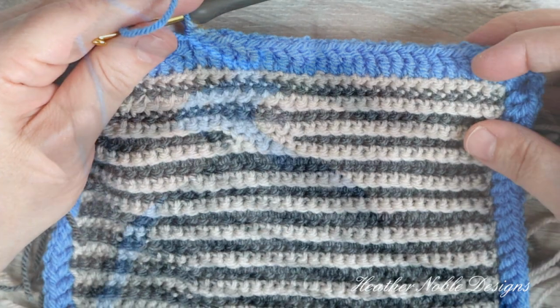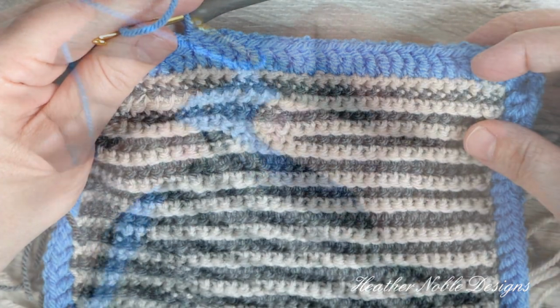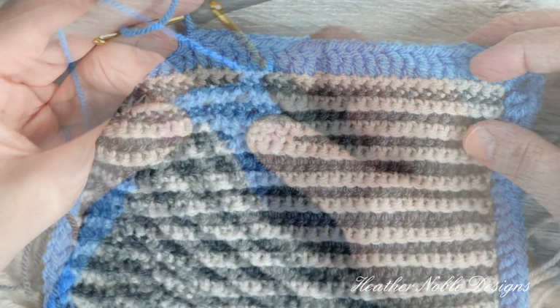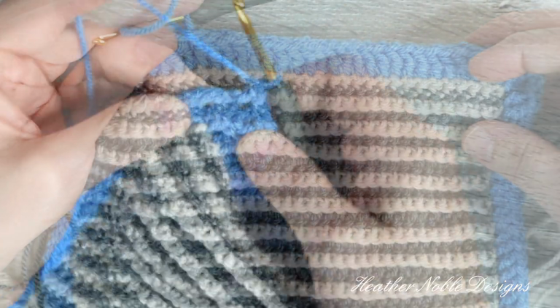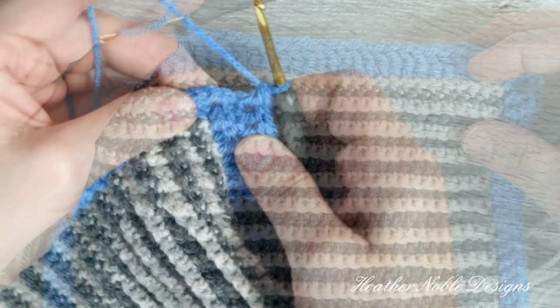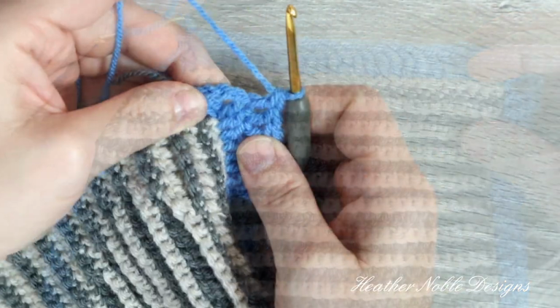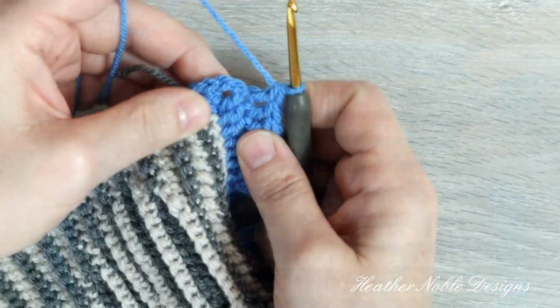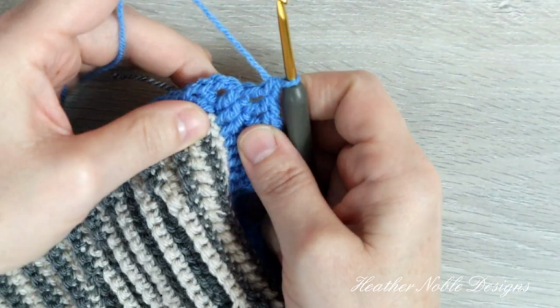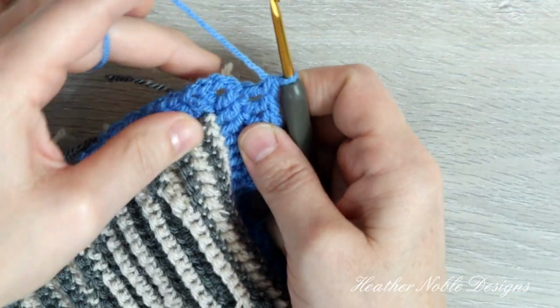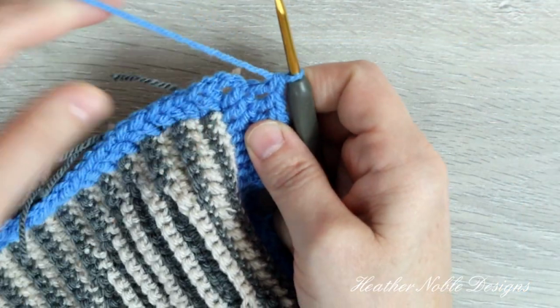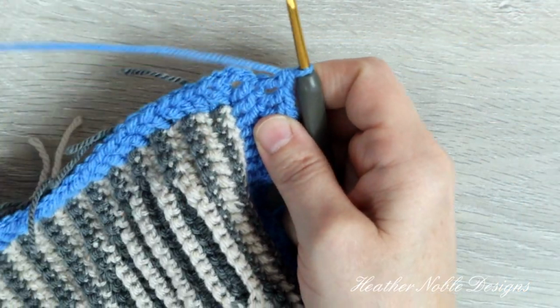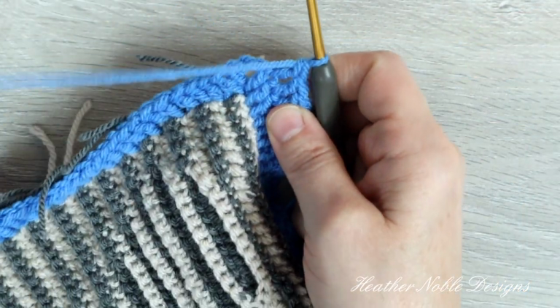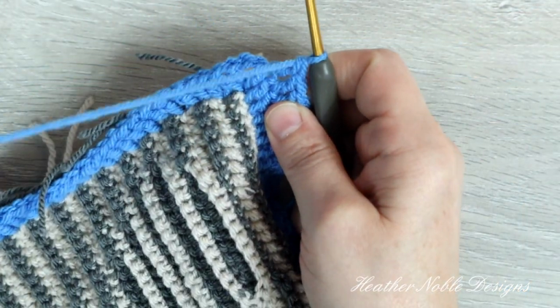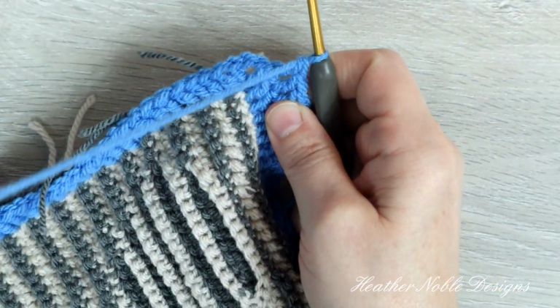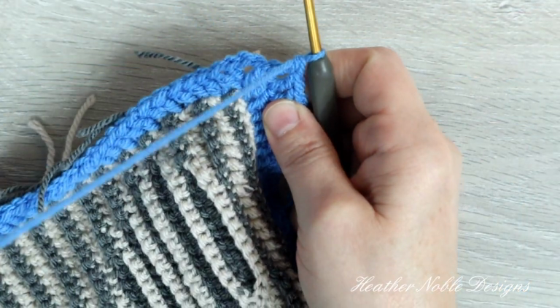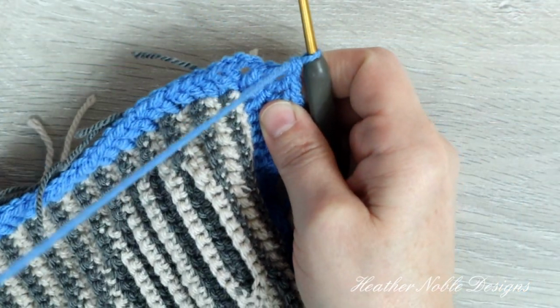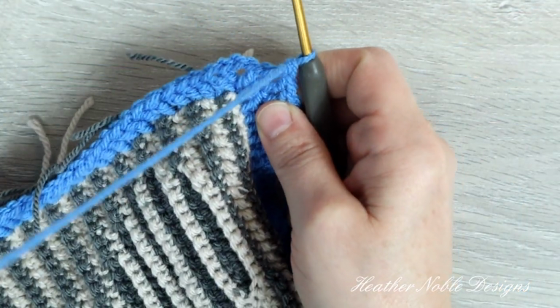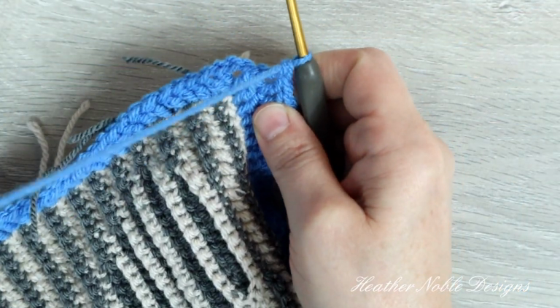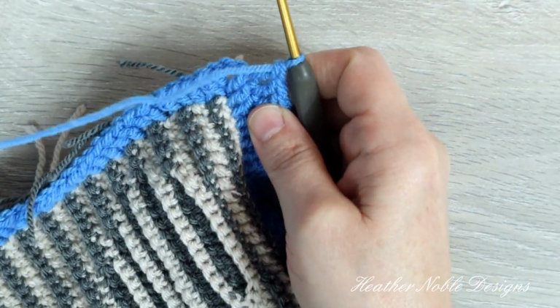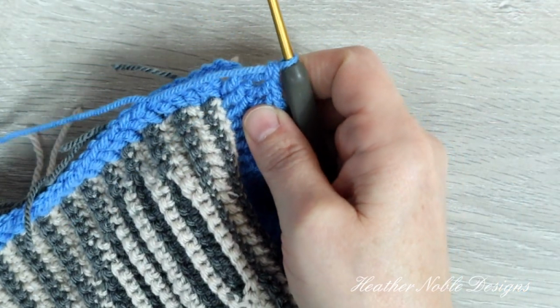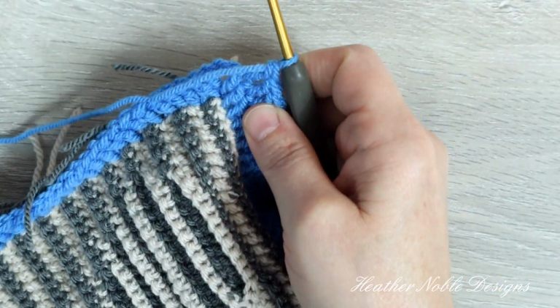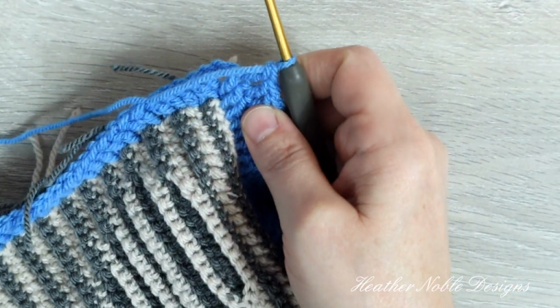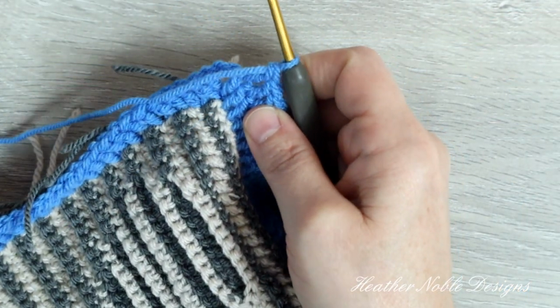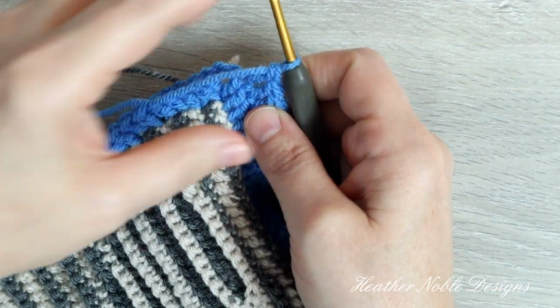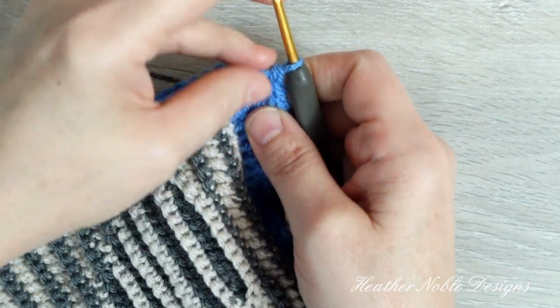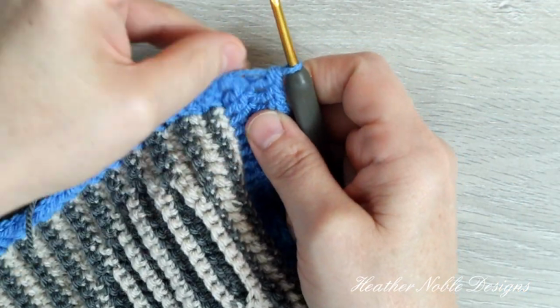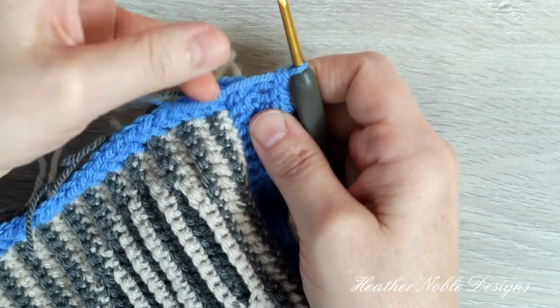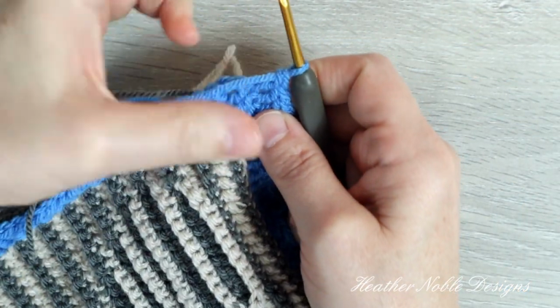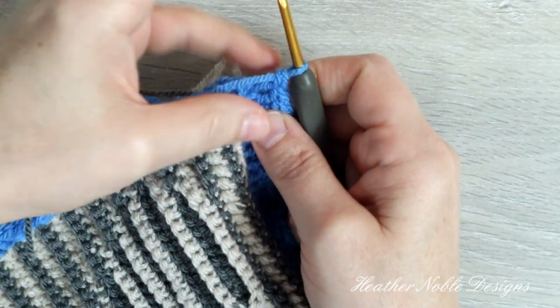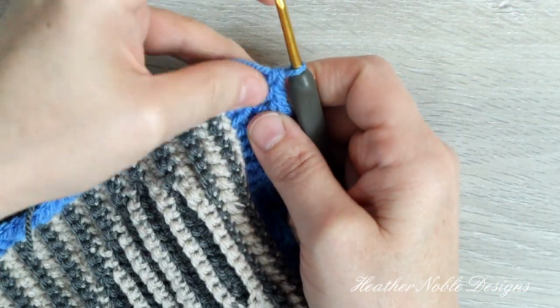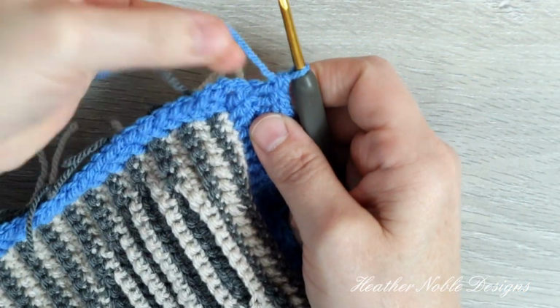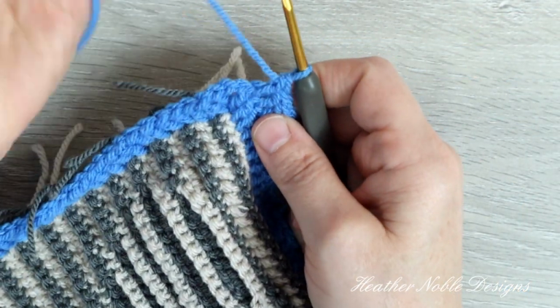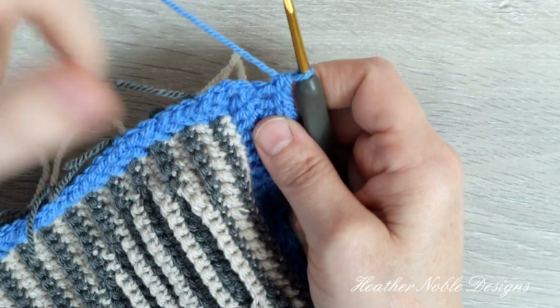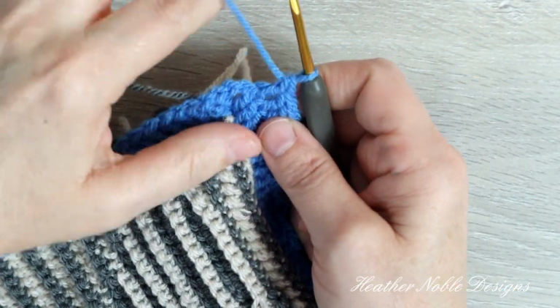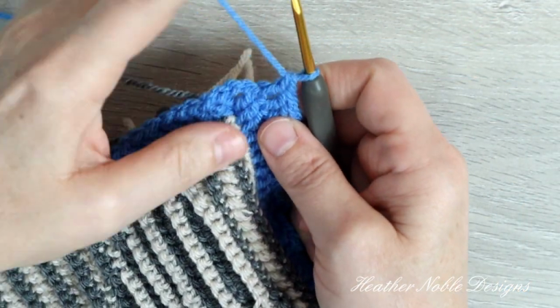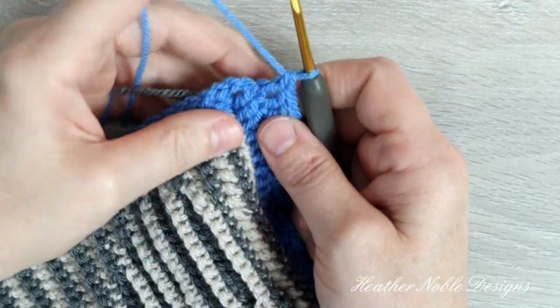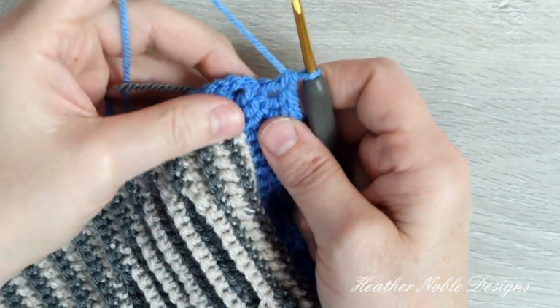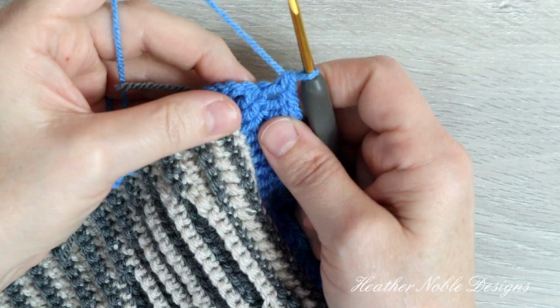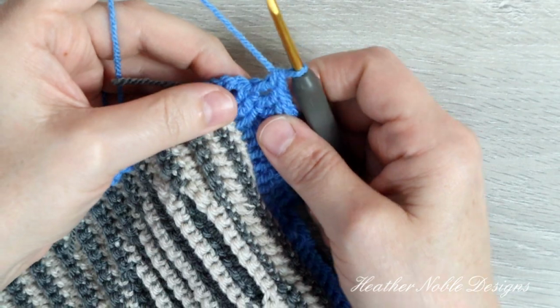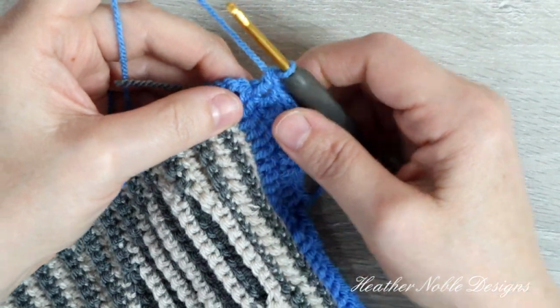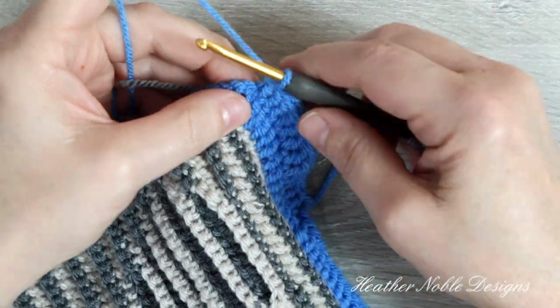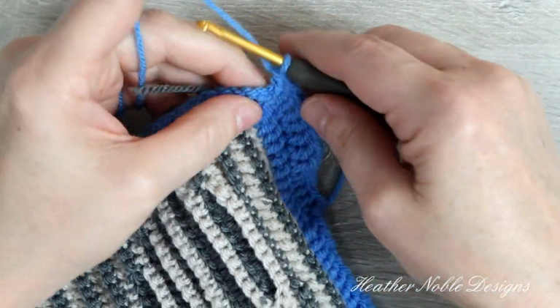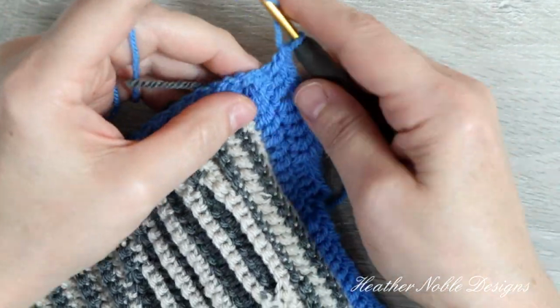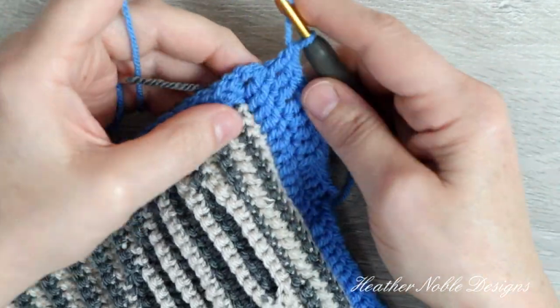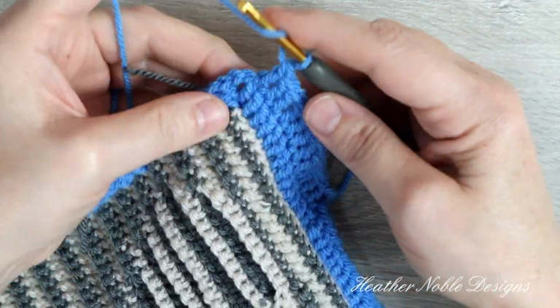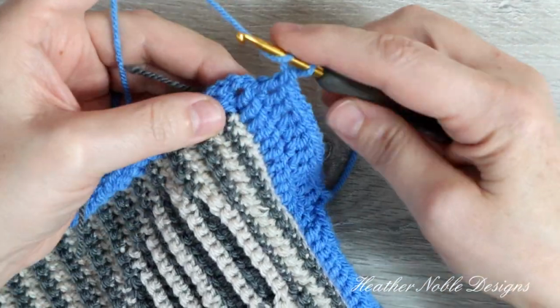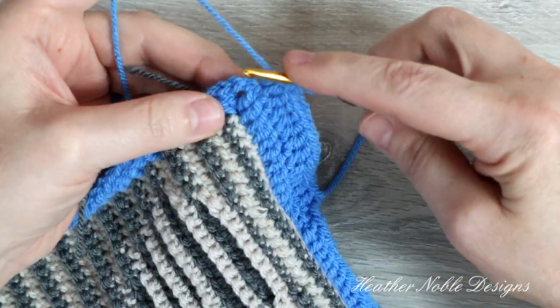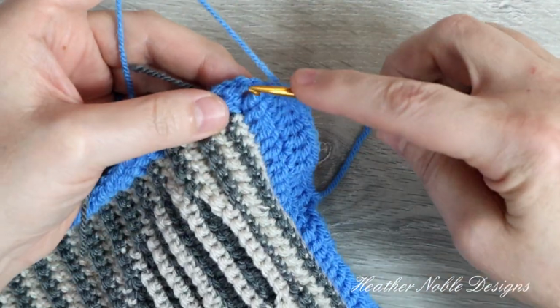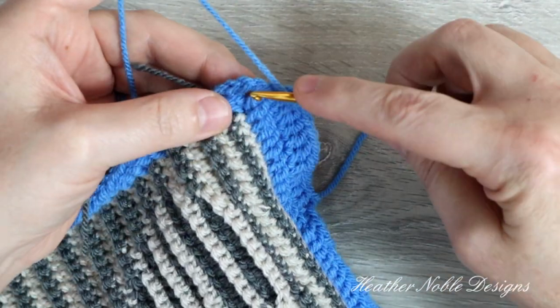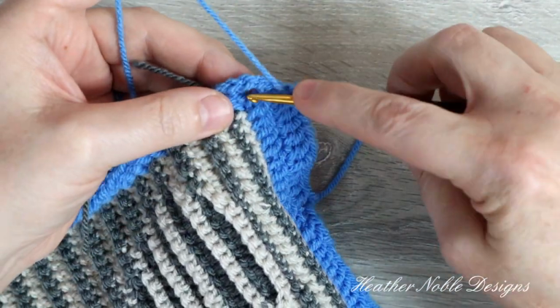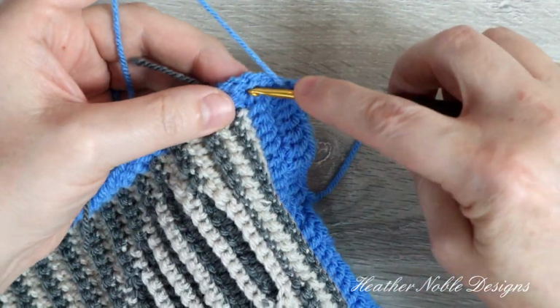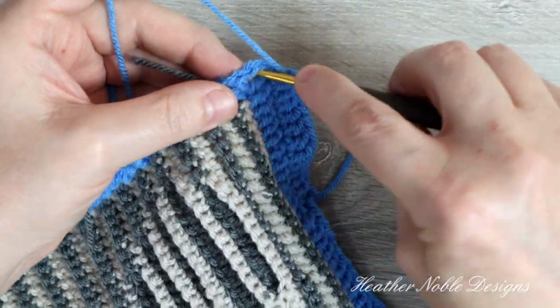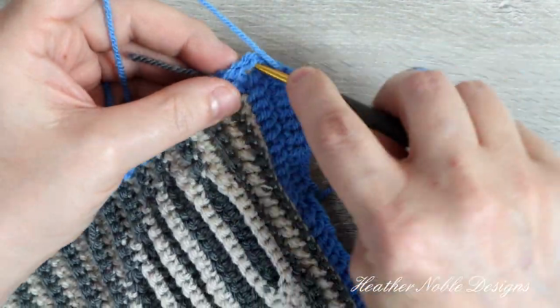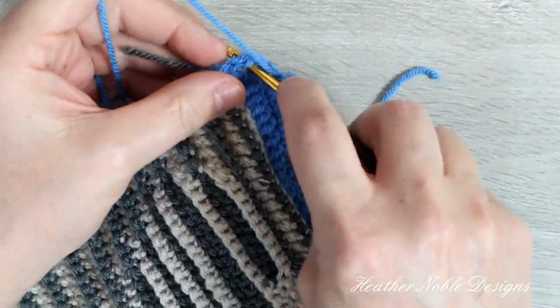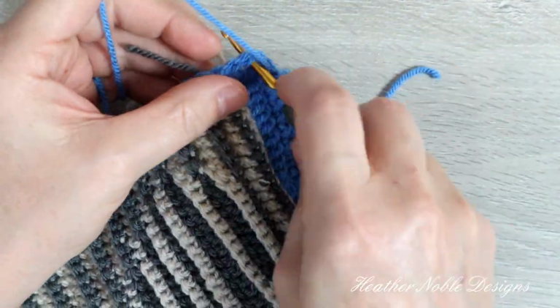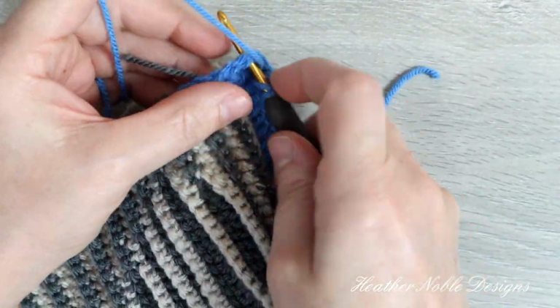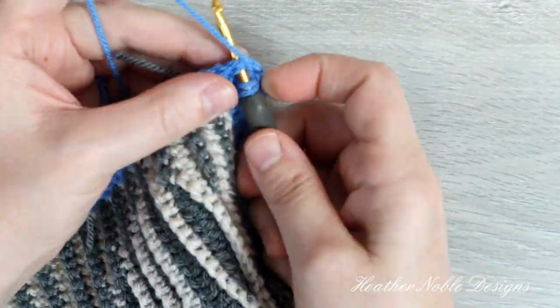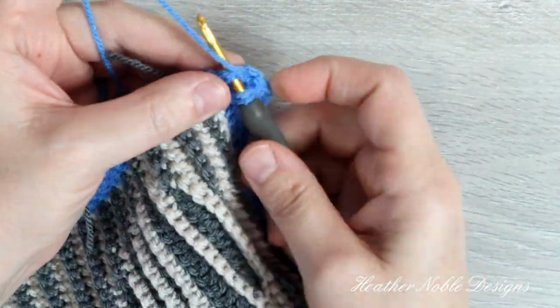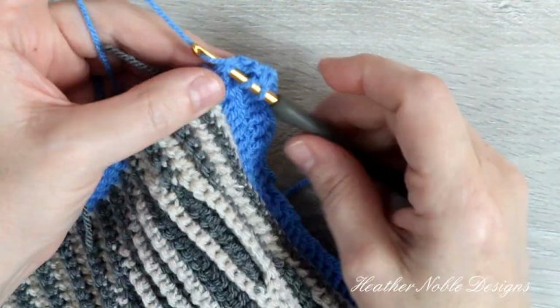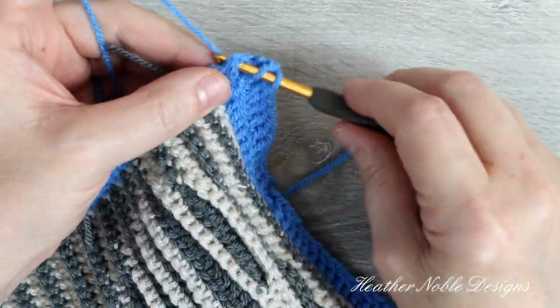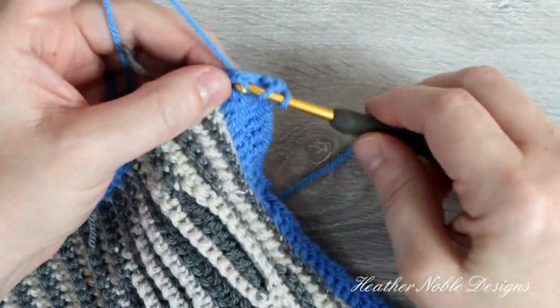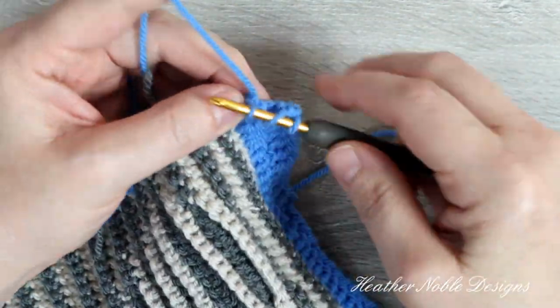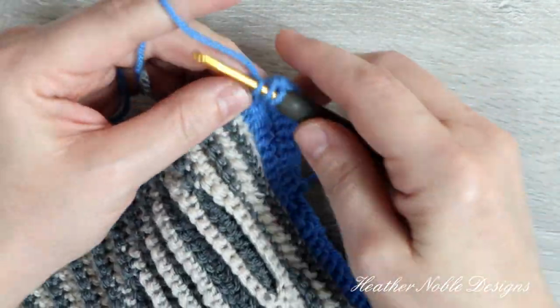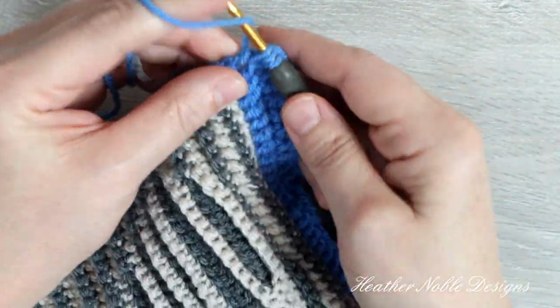At the corner, work a double crochet, chain 2, double crochet sequence into the chain space.